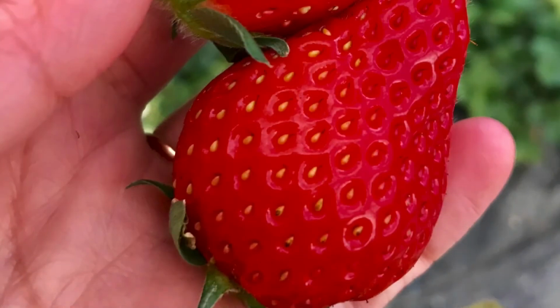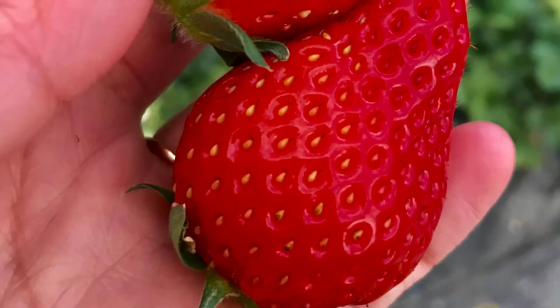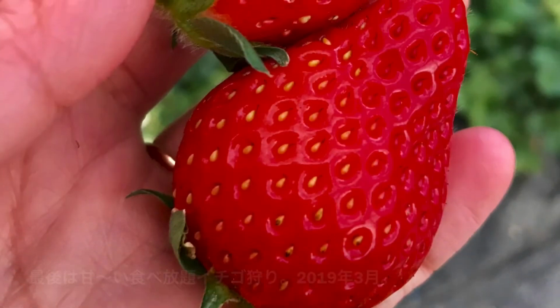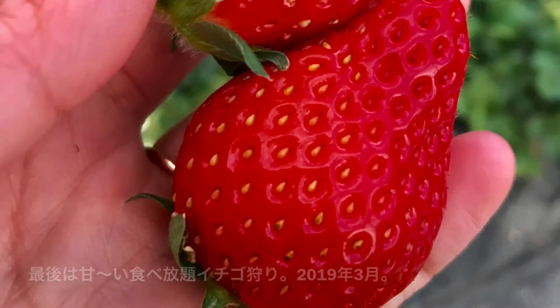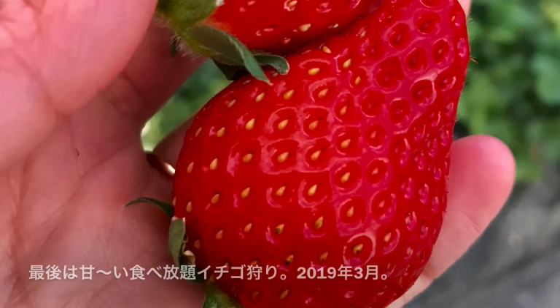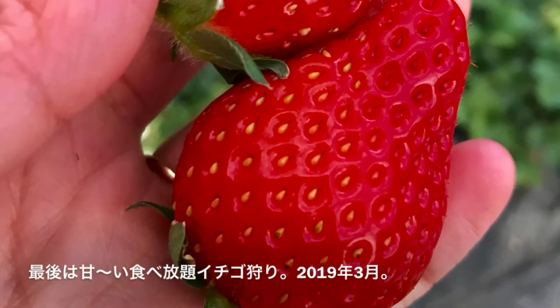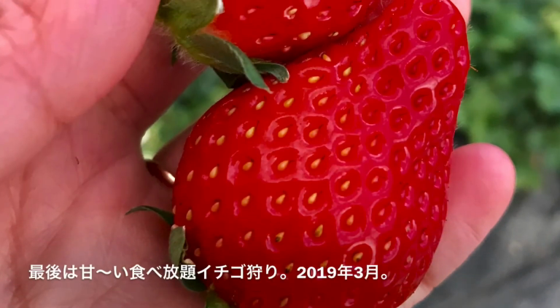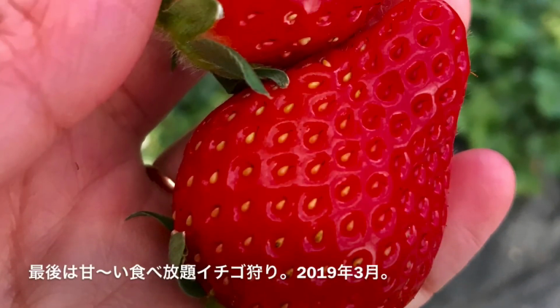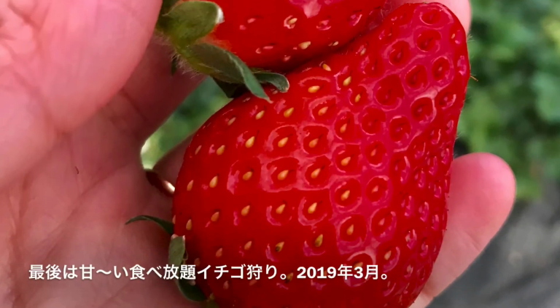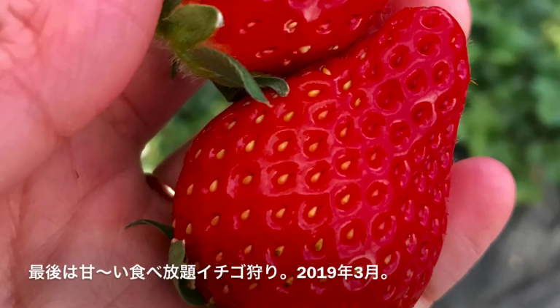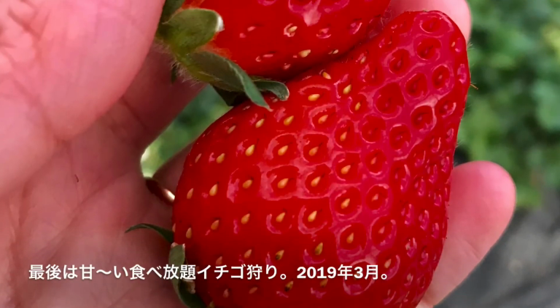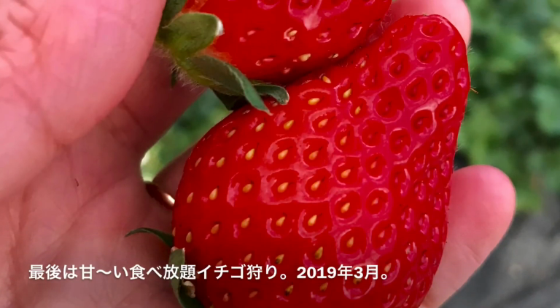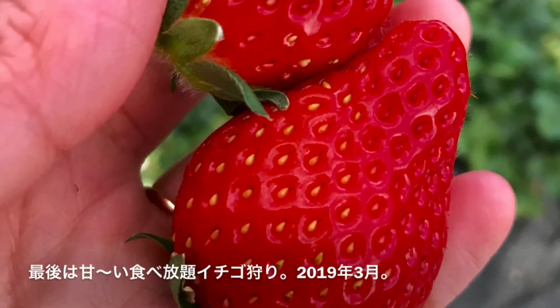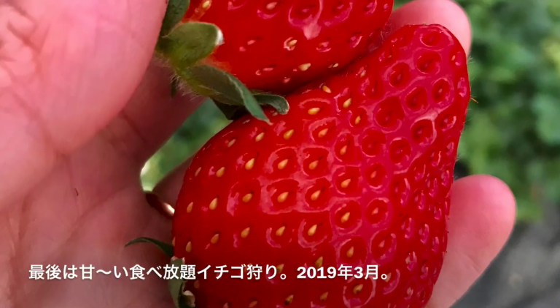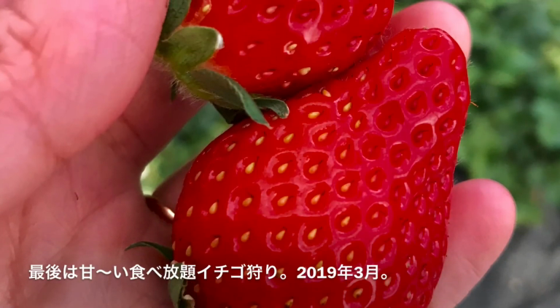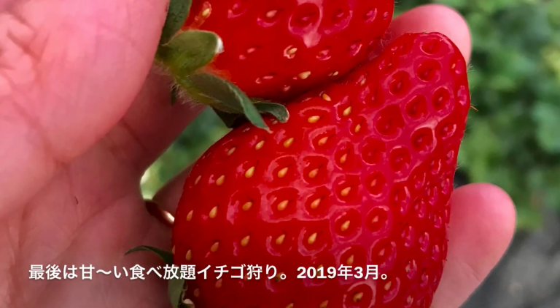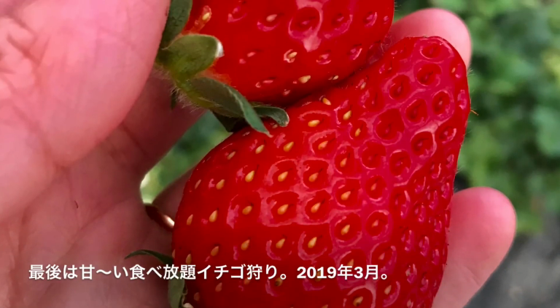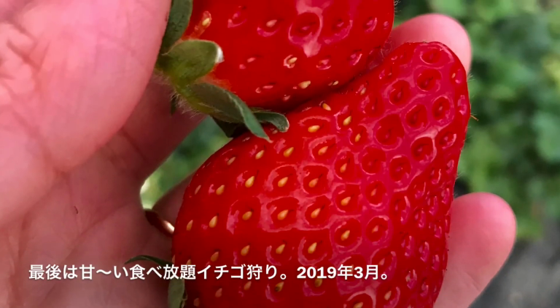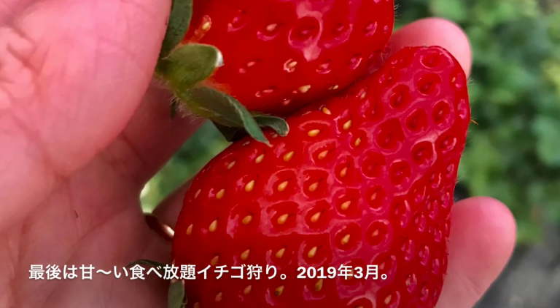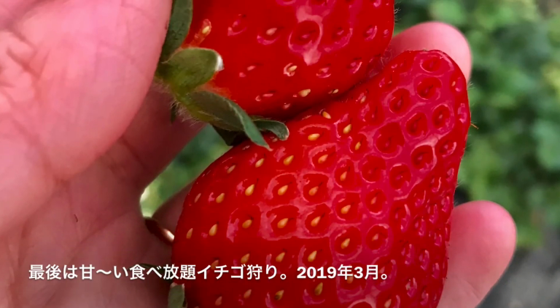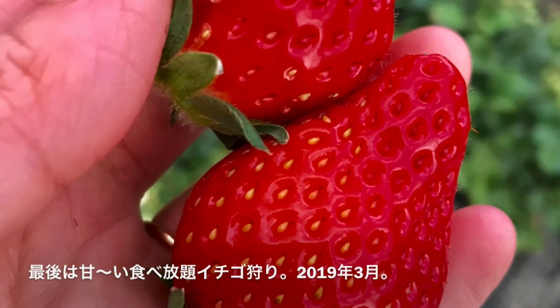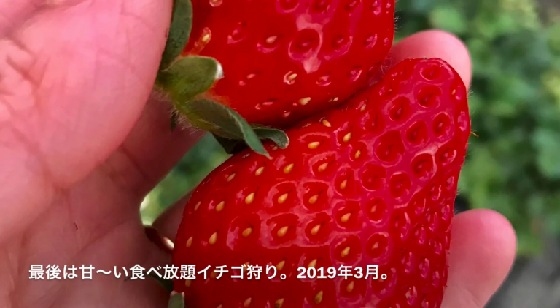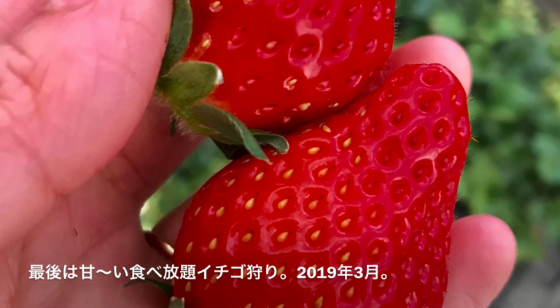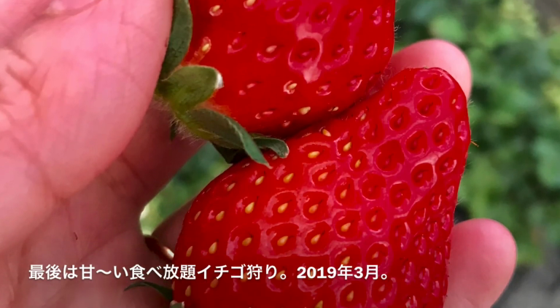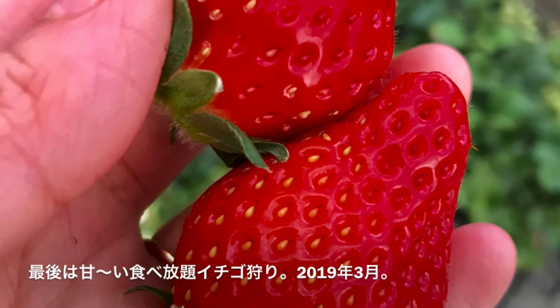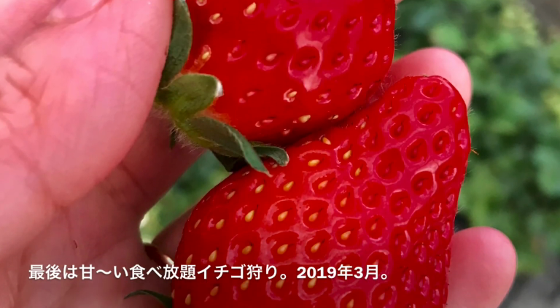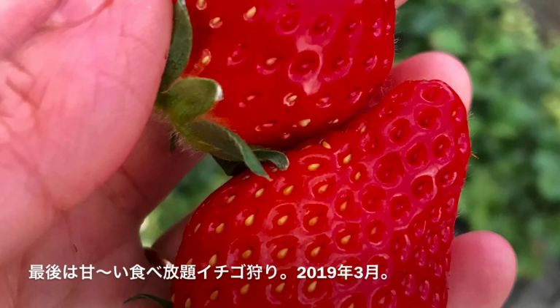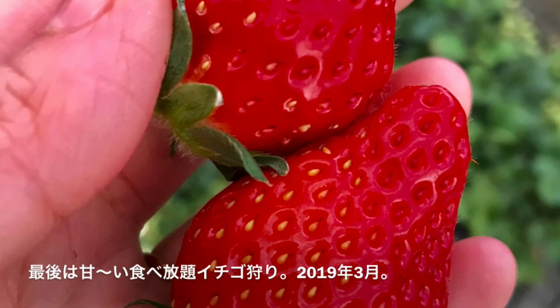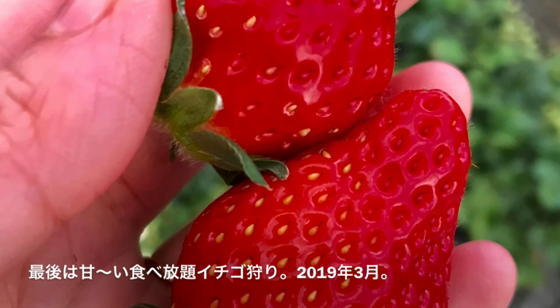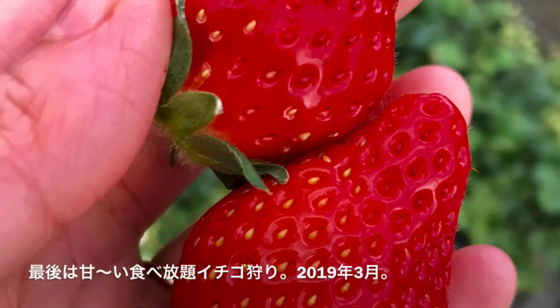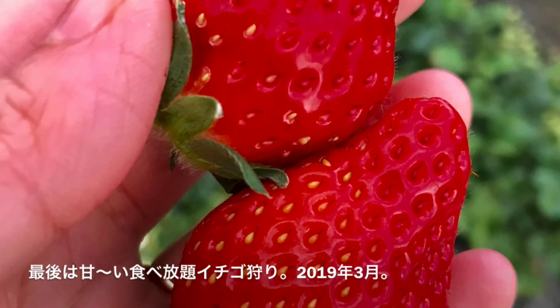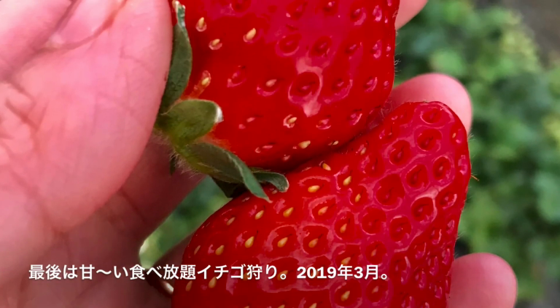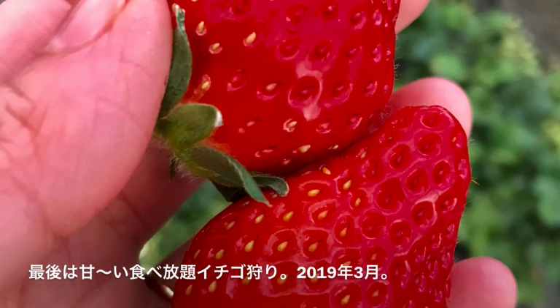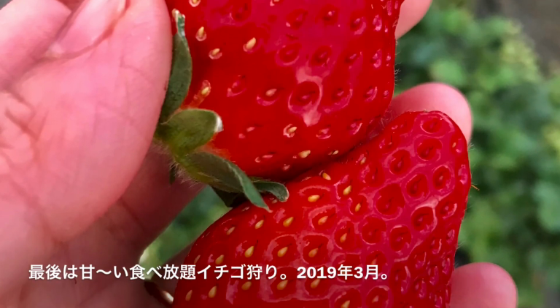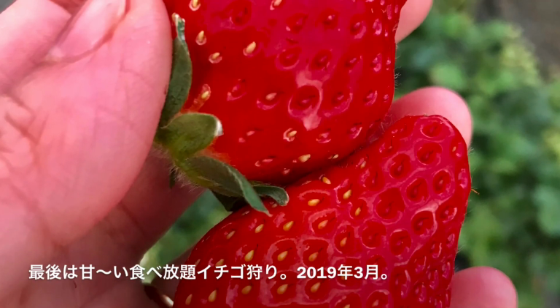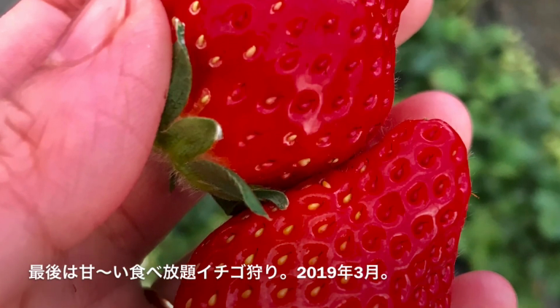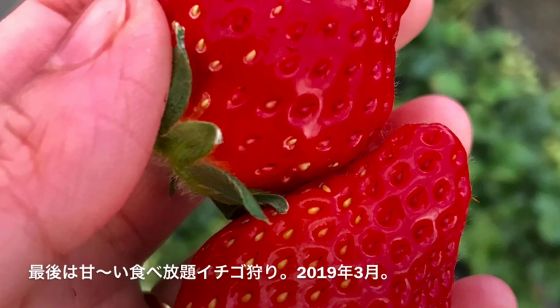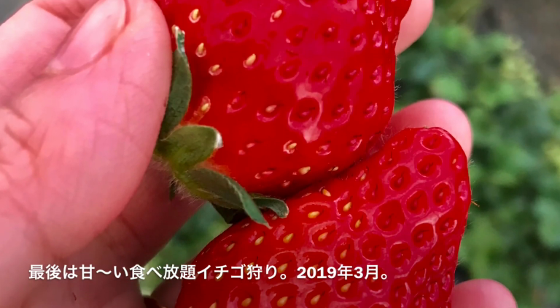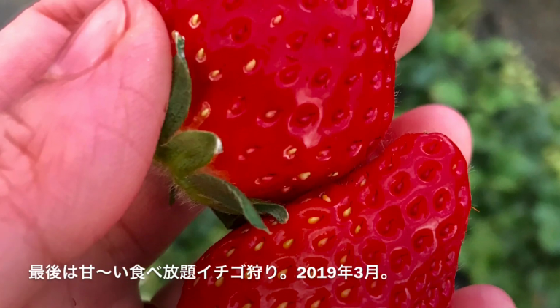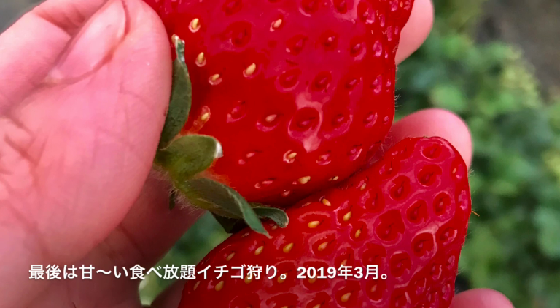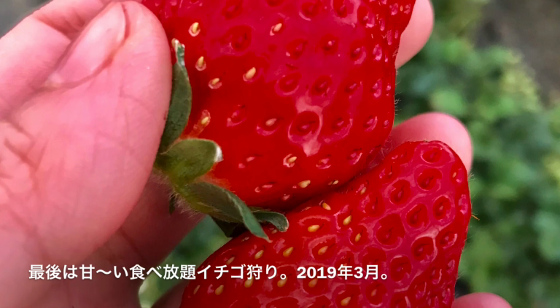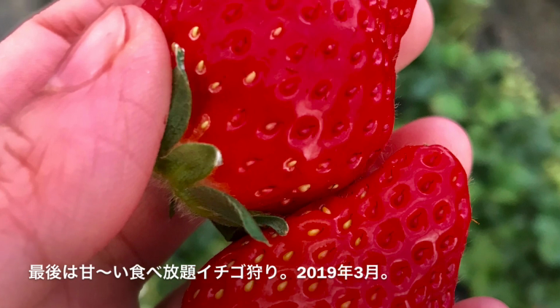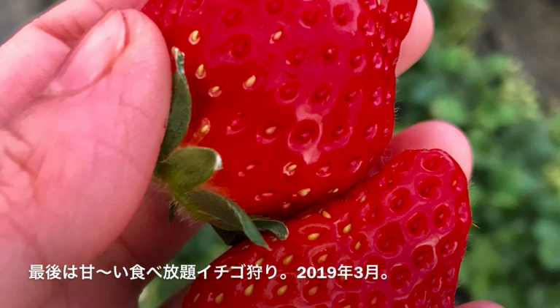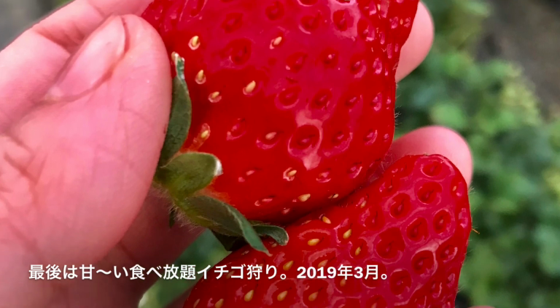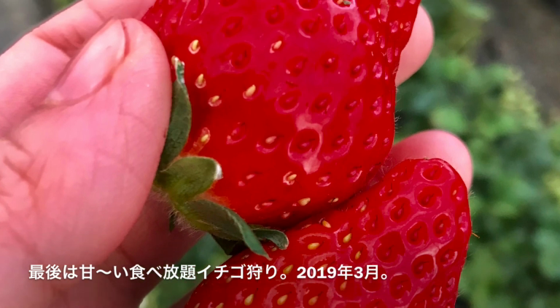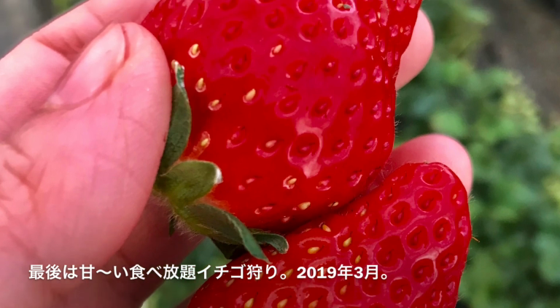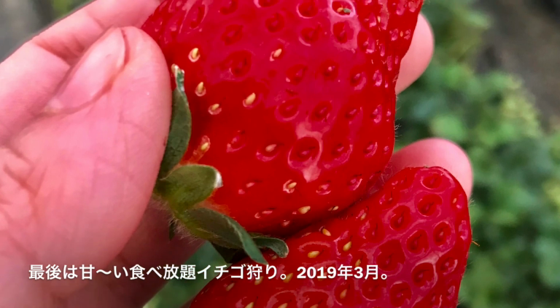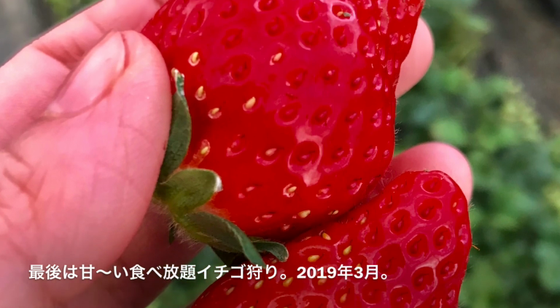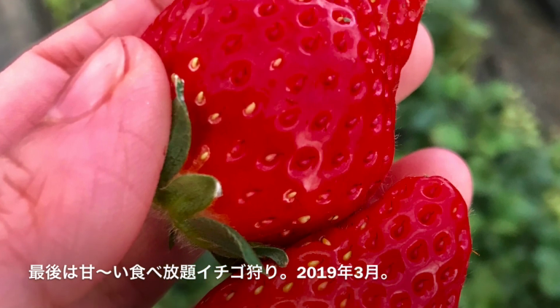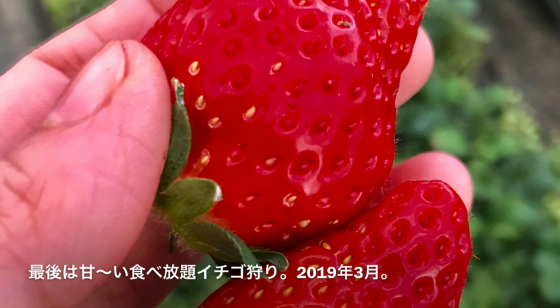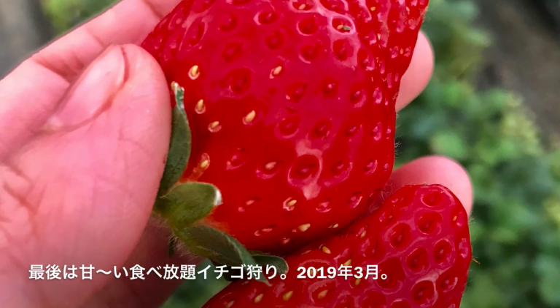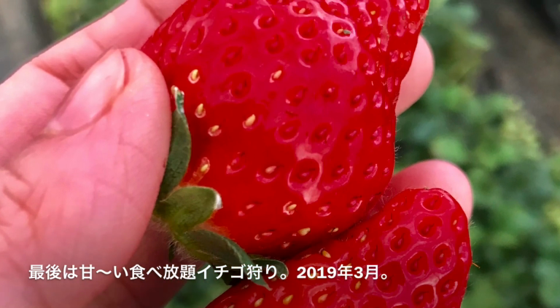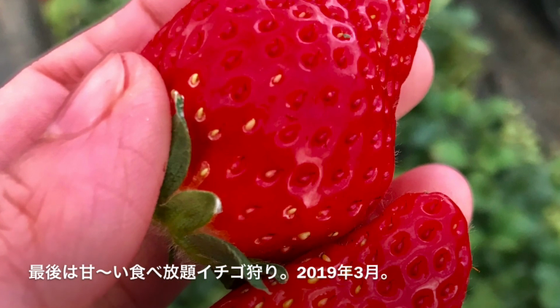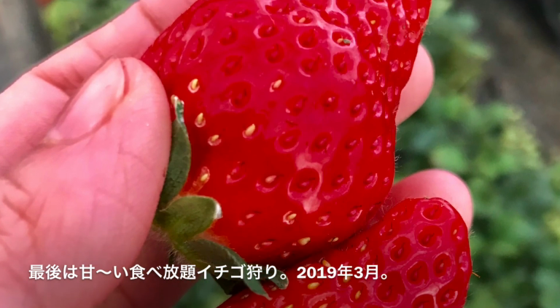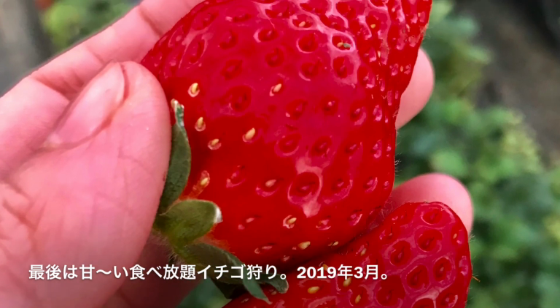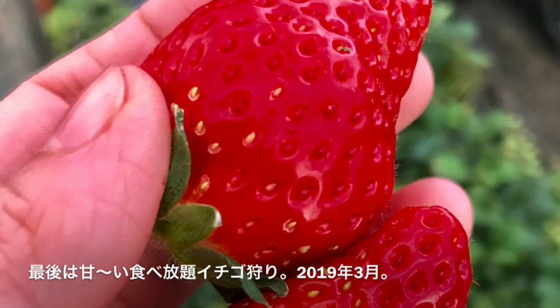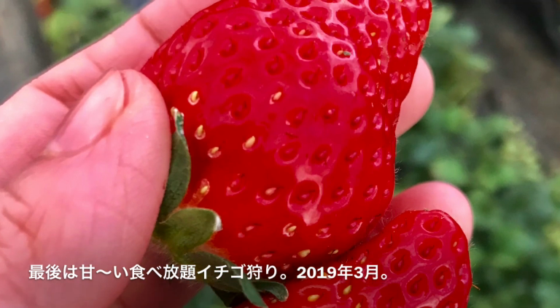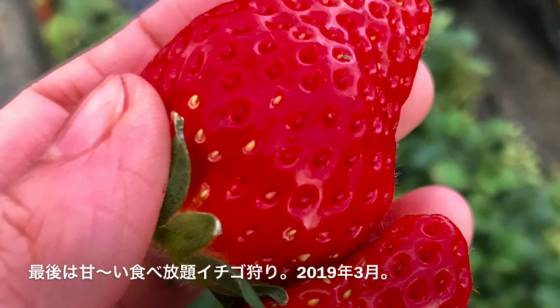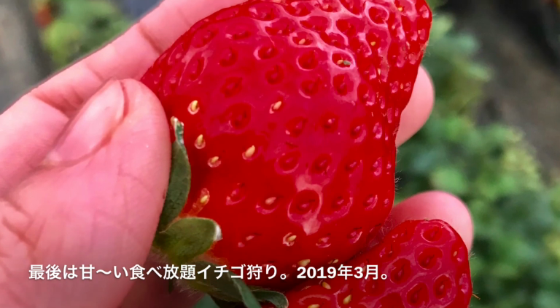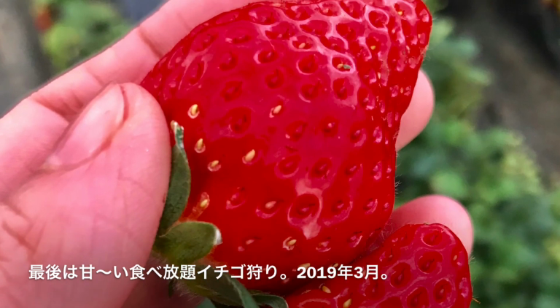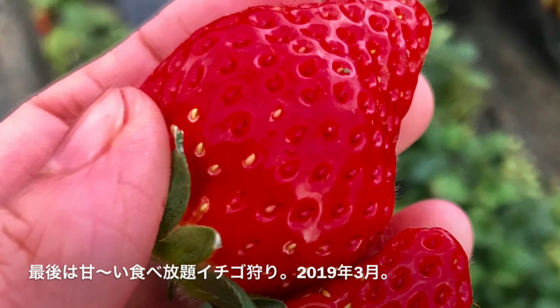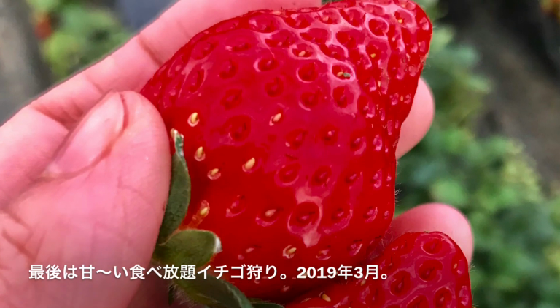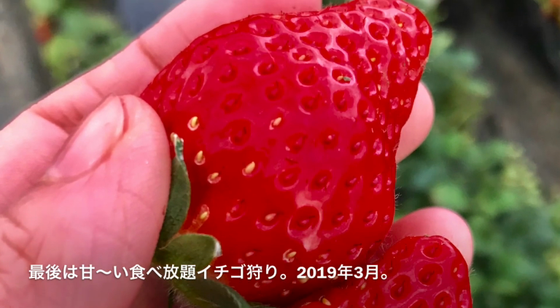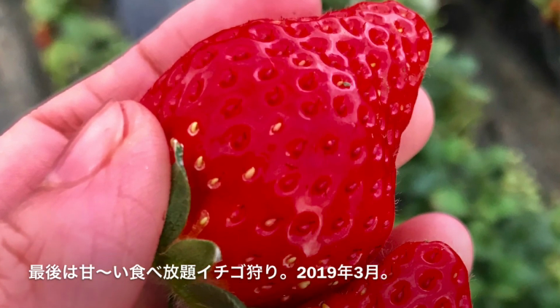The last thing is strawberry picking. This is in 2019.